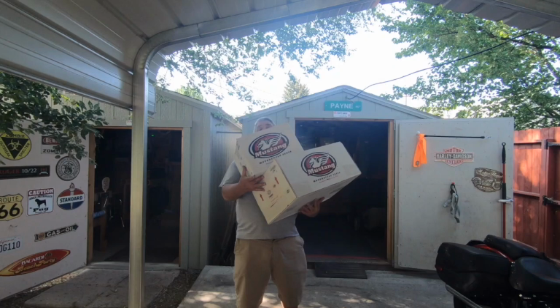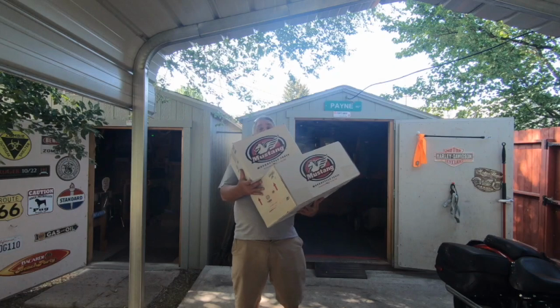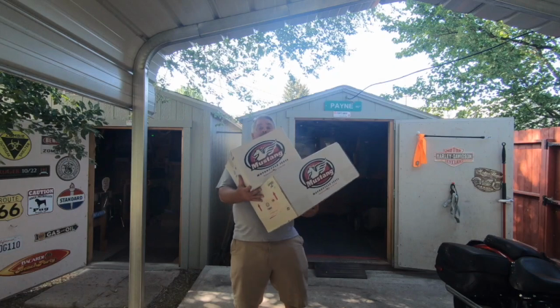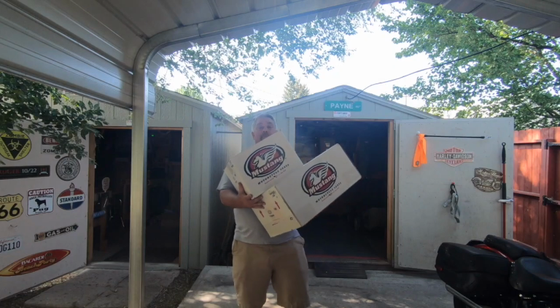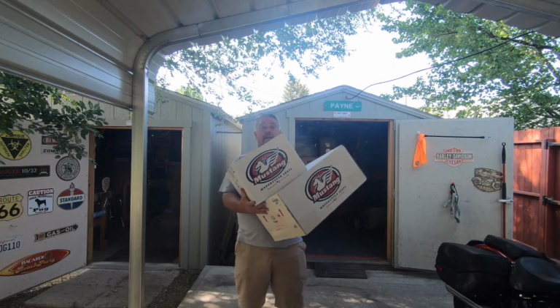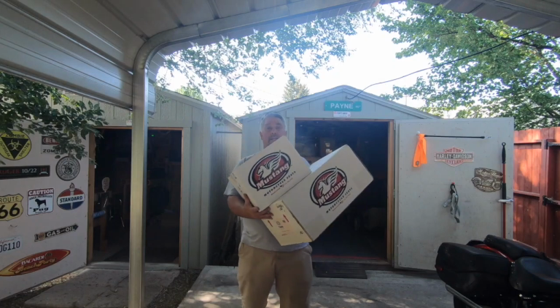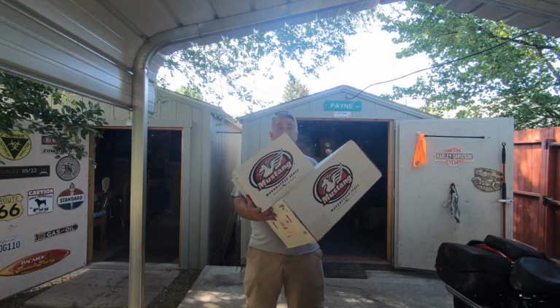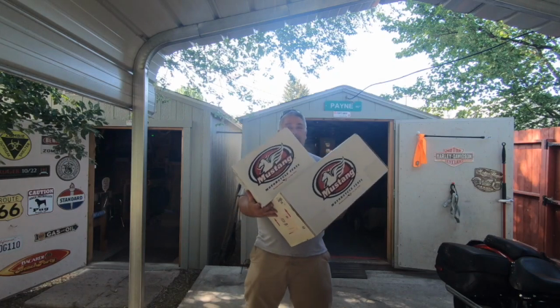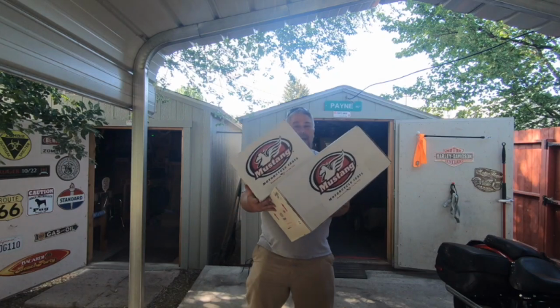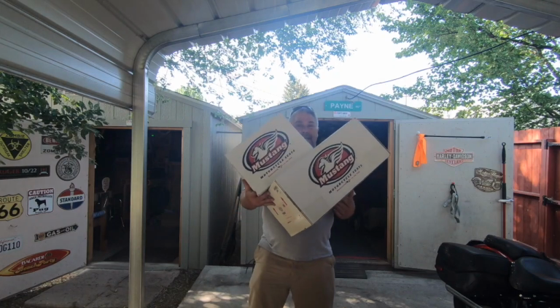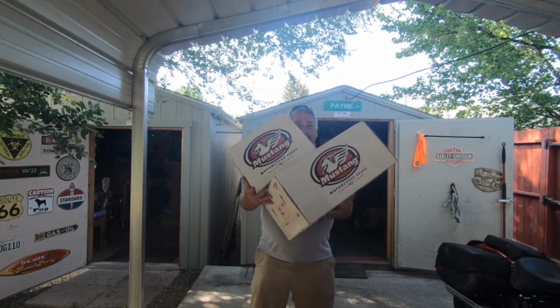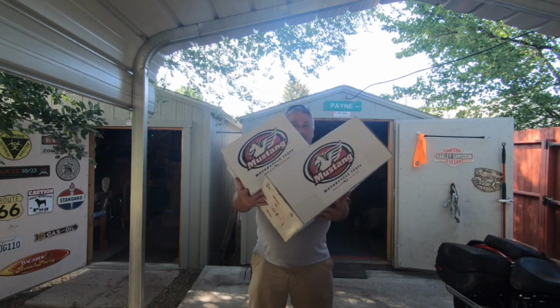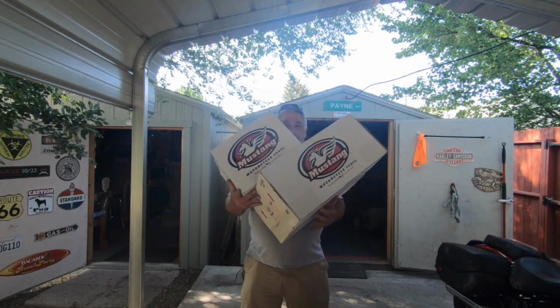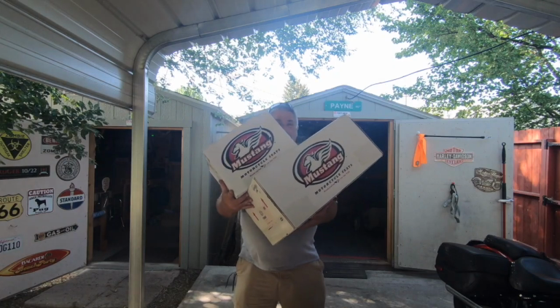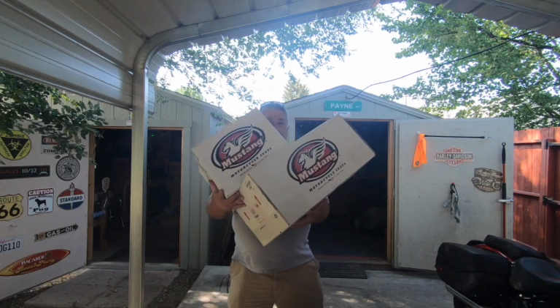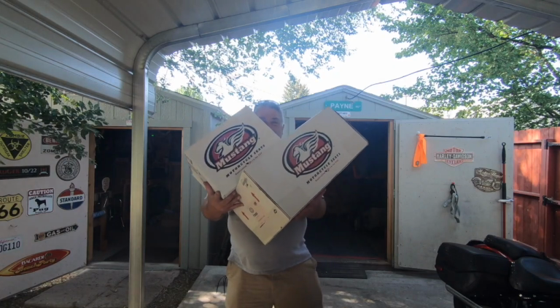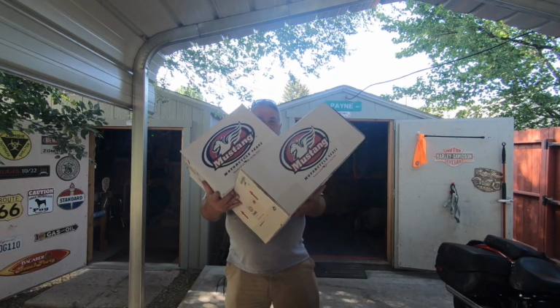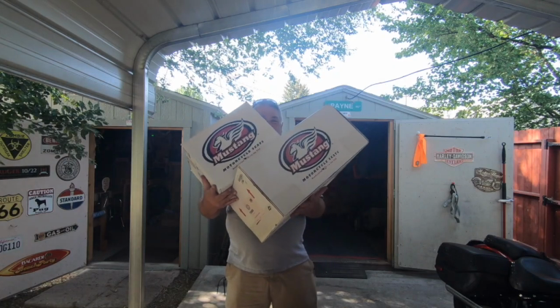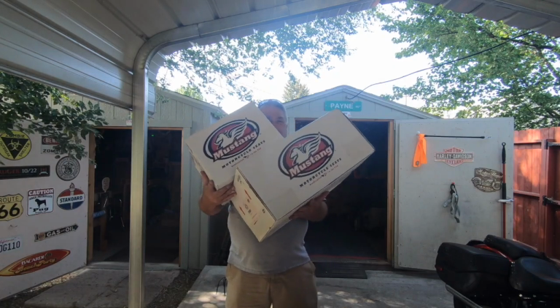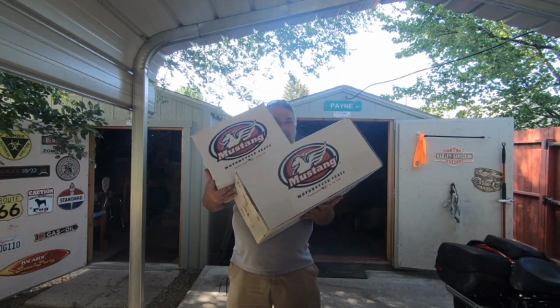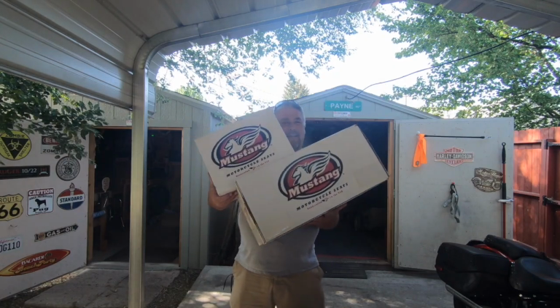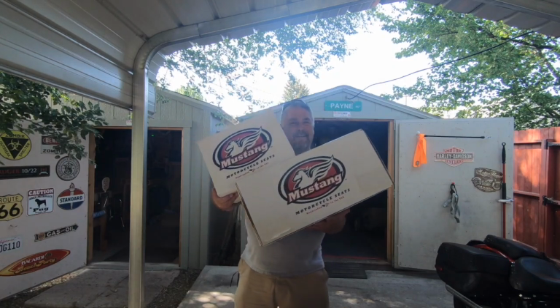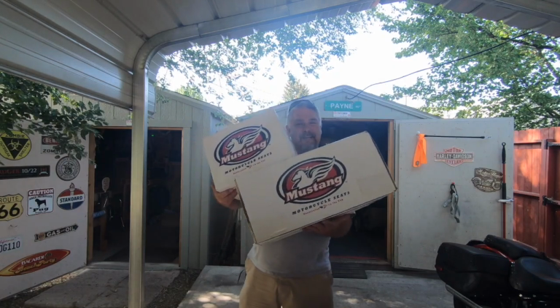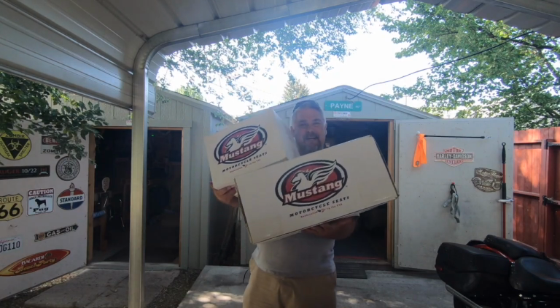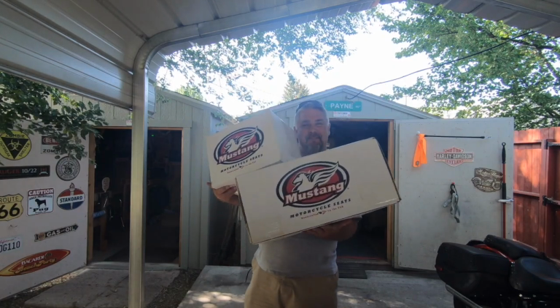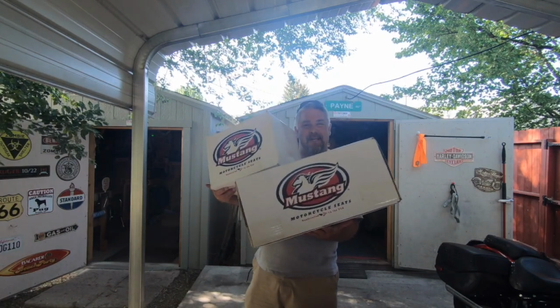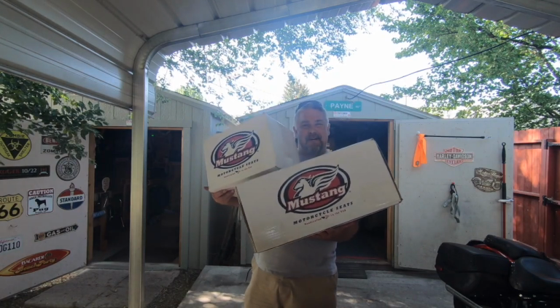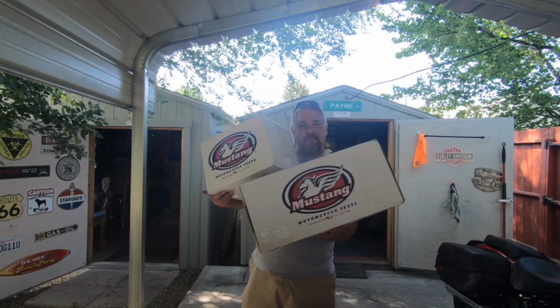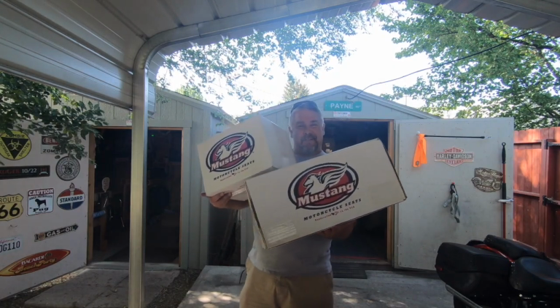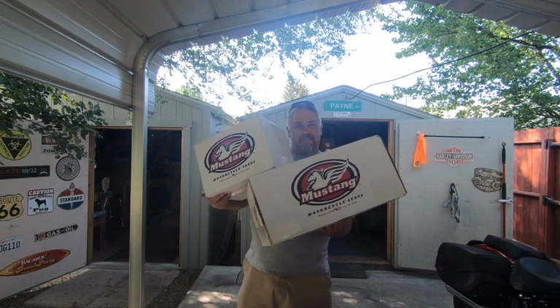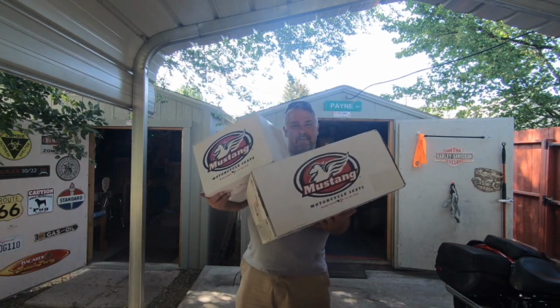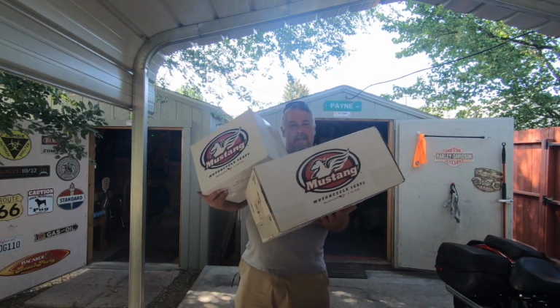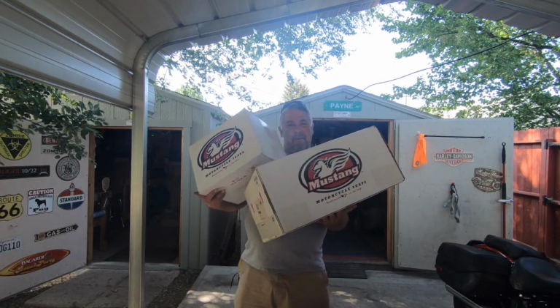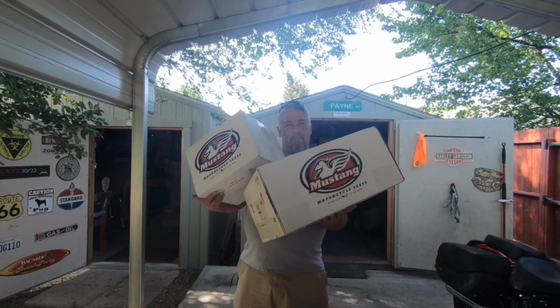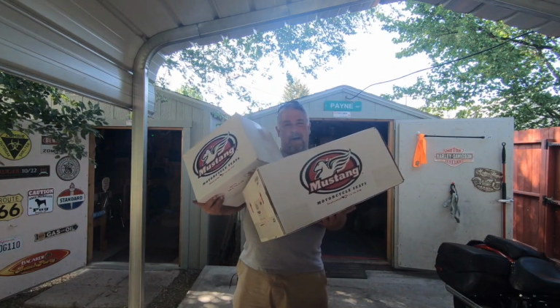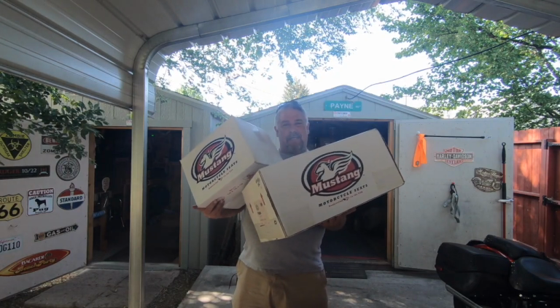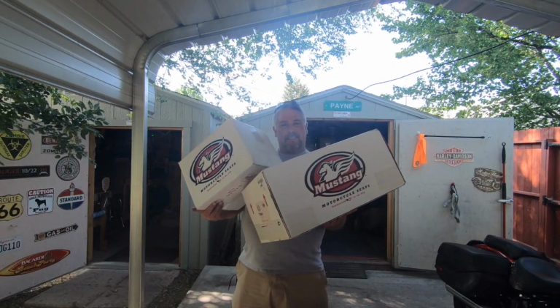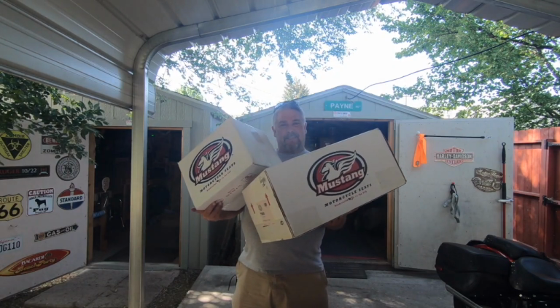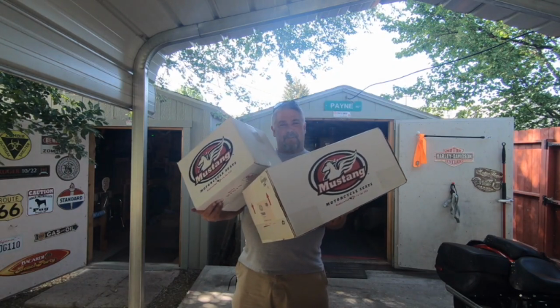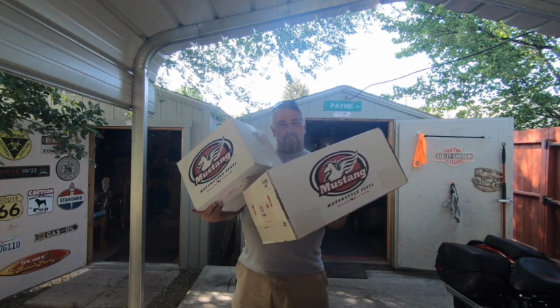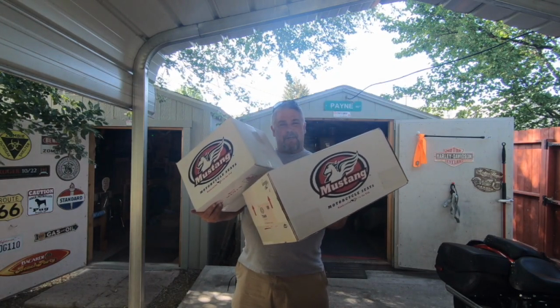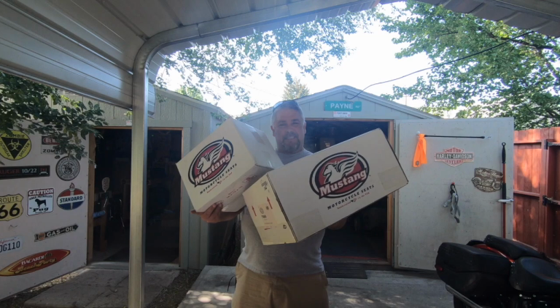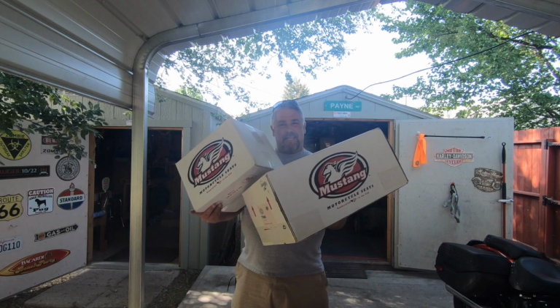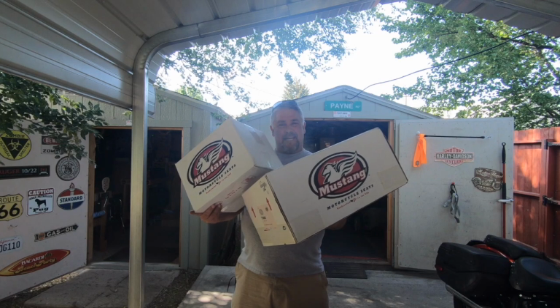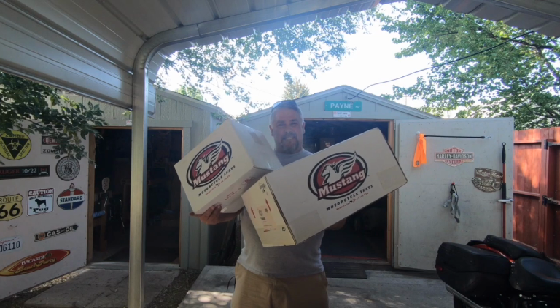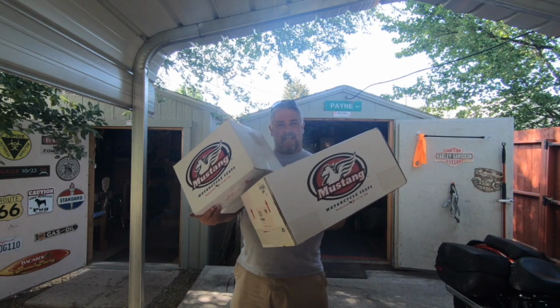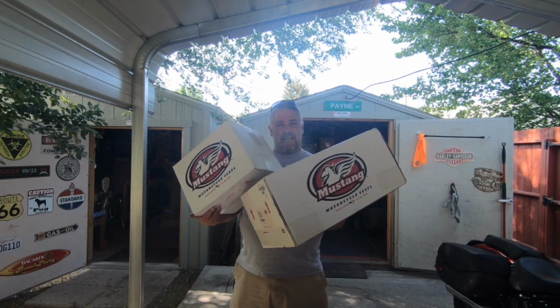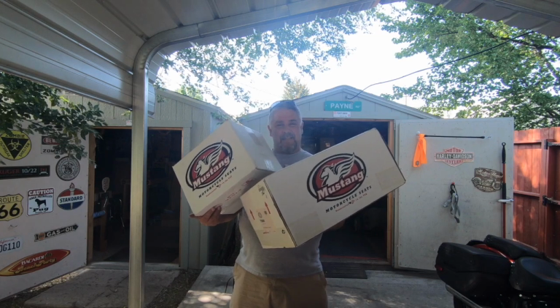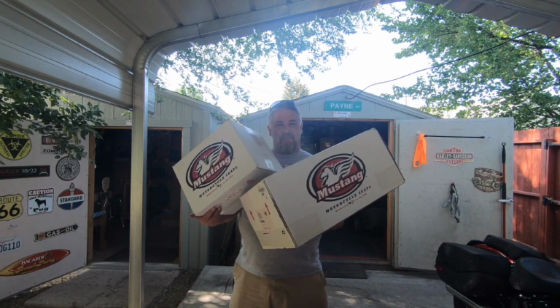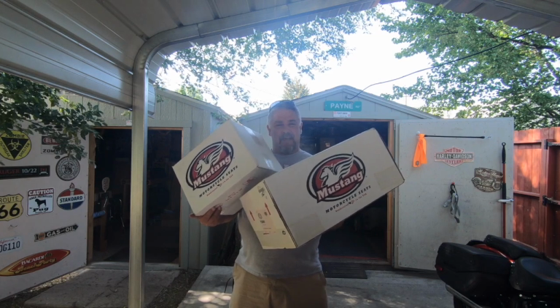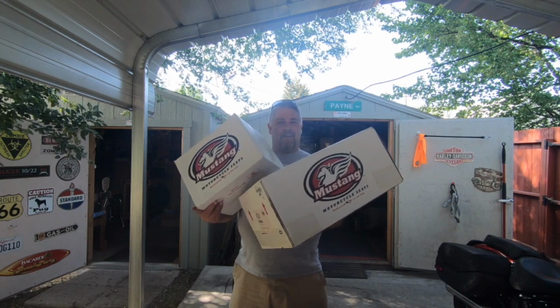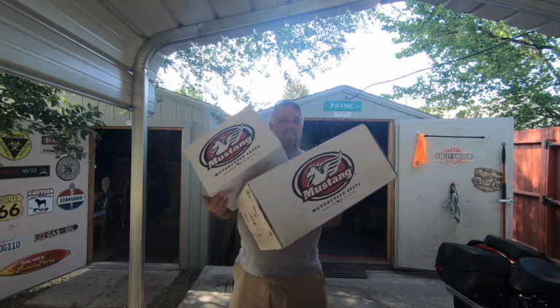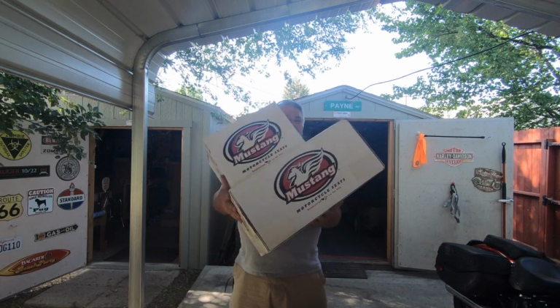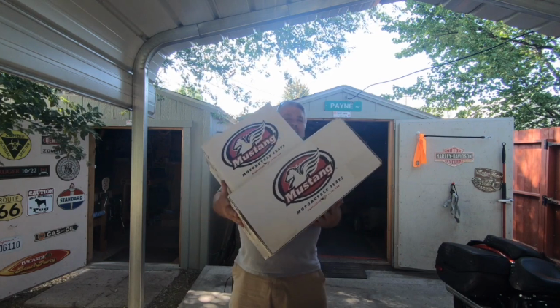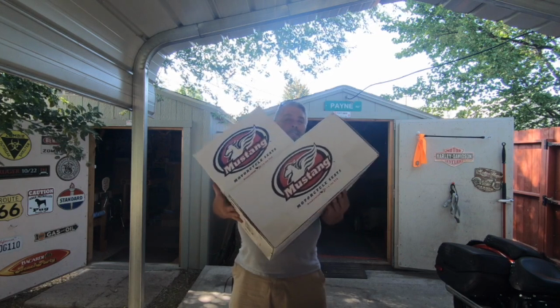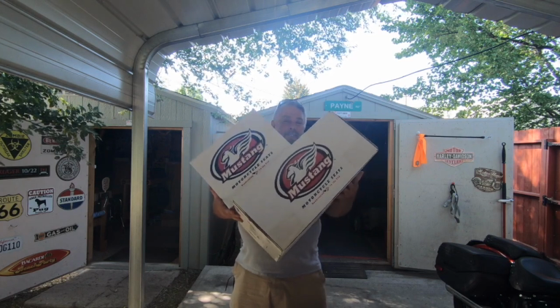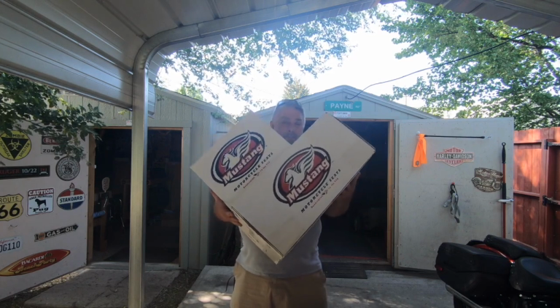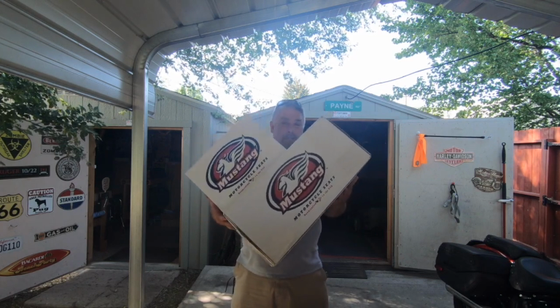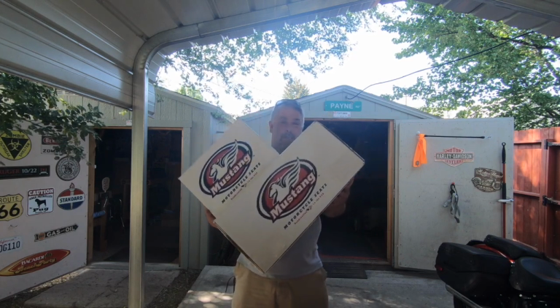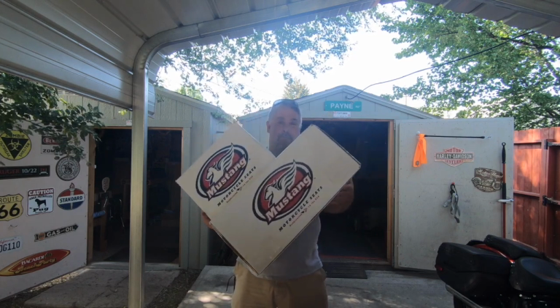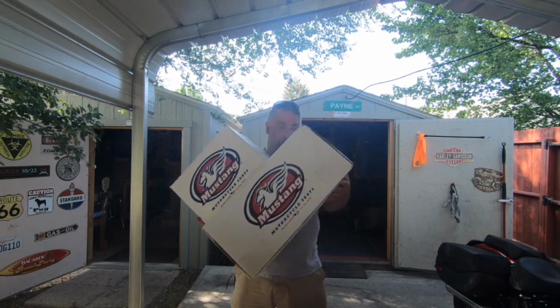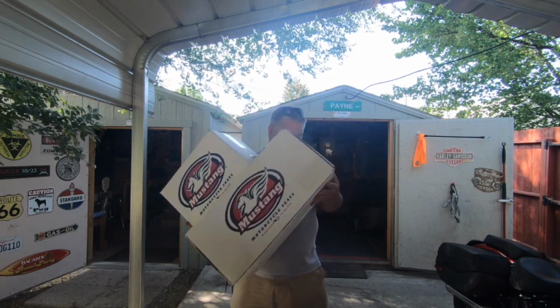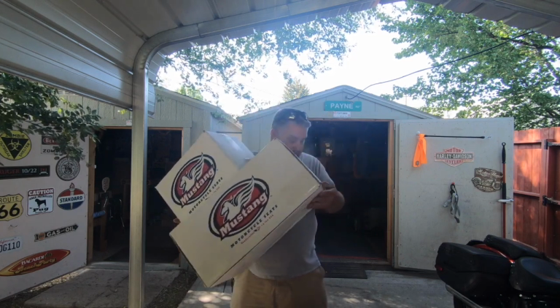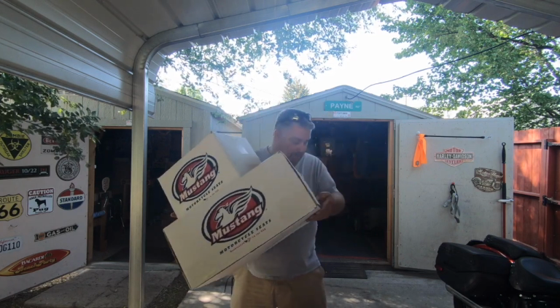Hey everybody, look what I got. Got me a couple of boxes for Mustang today in the mail. So let's unbox them.